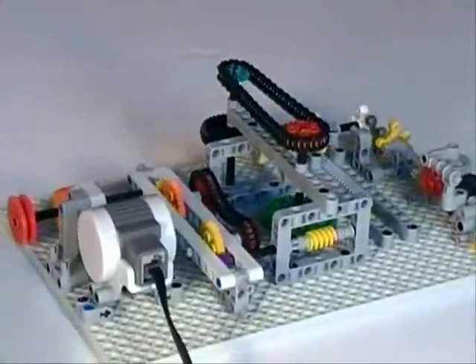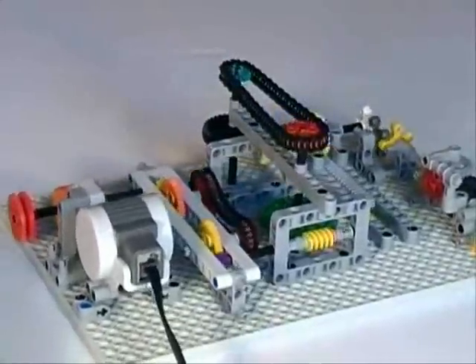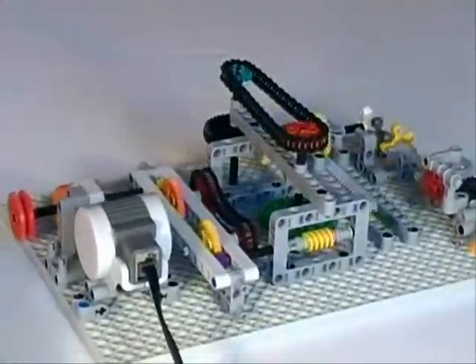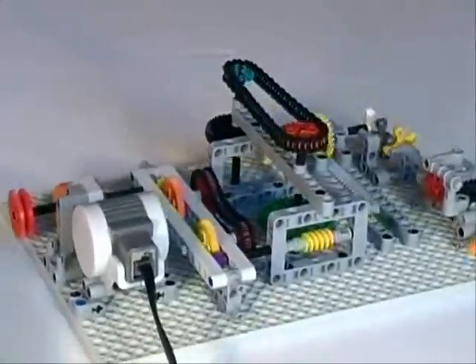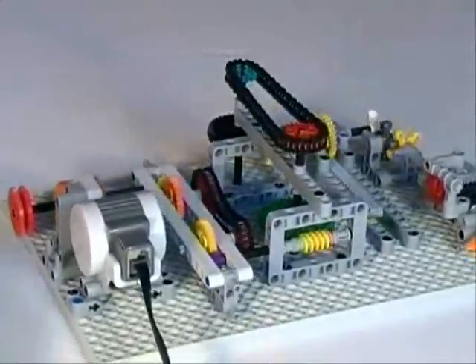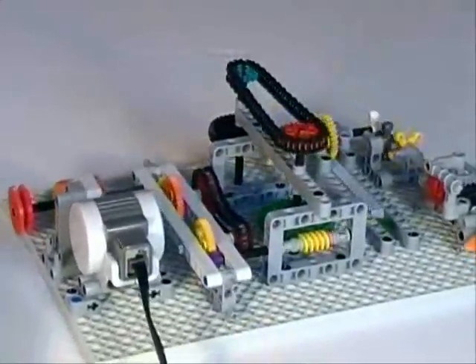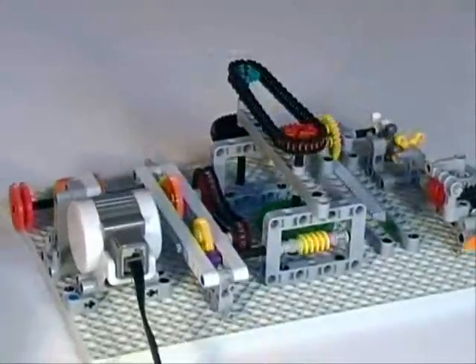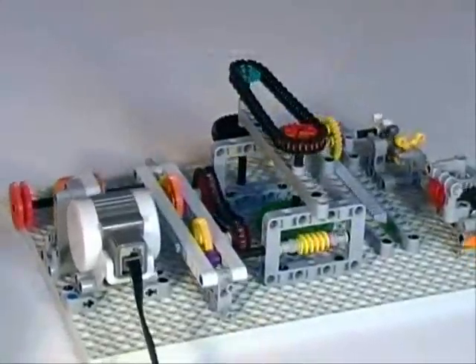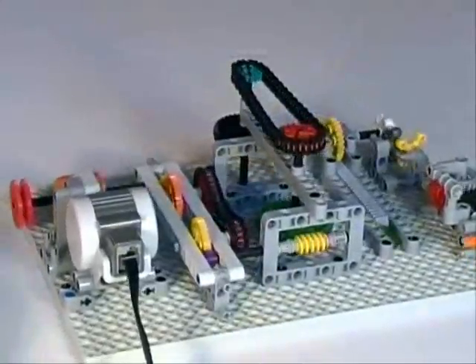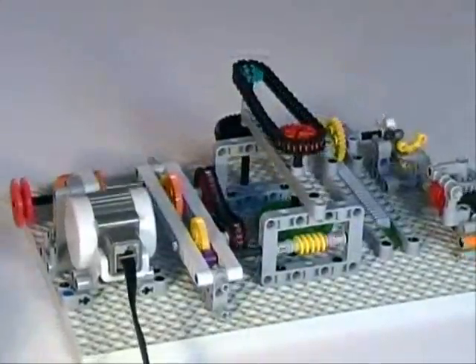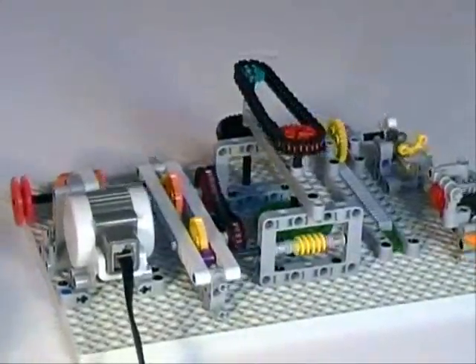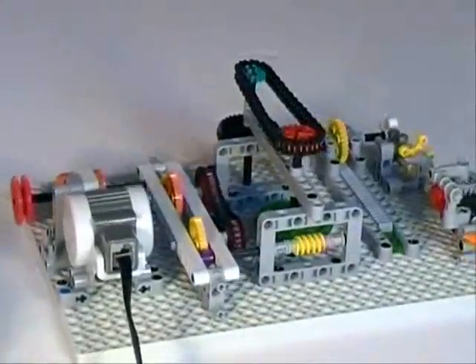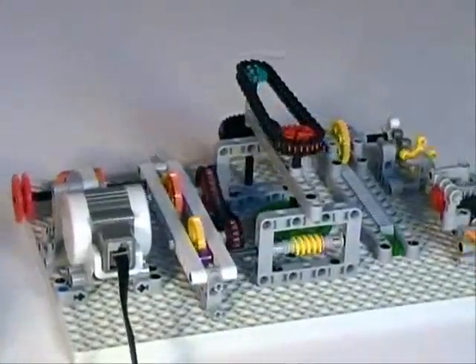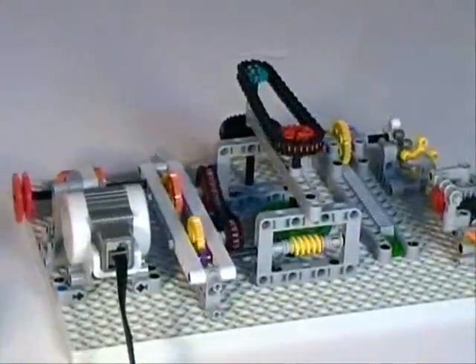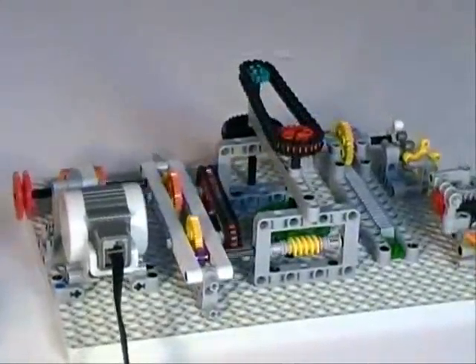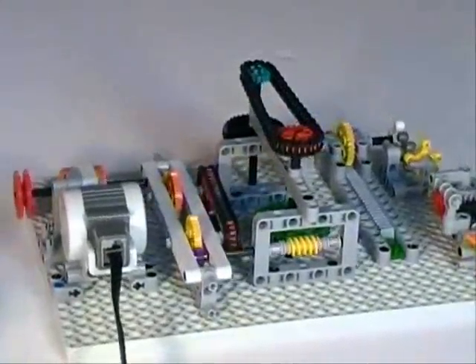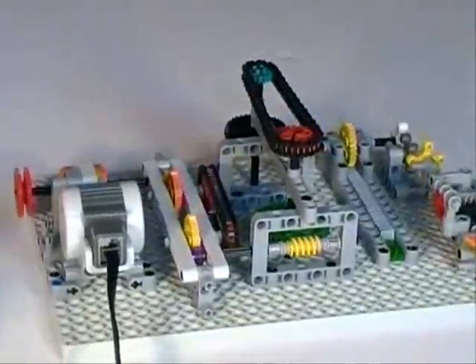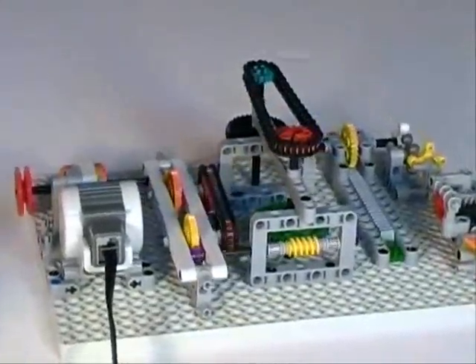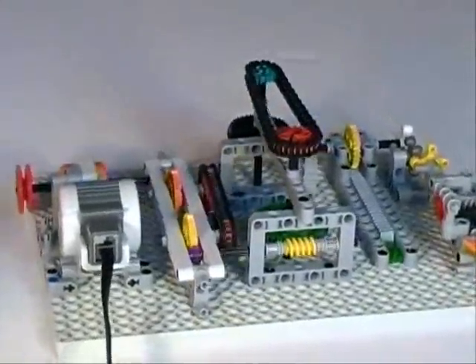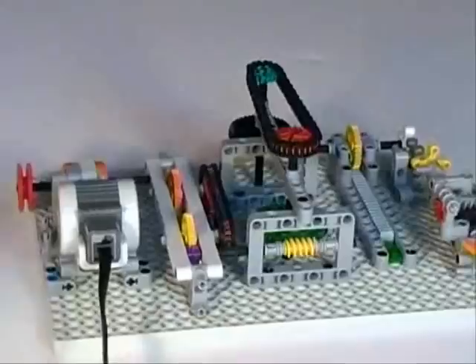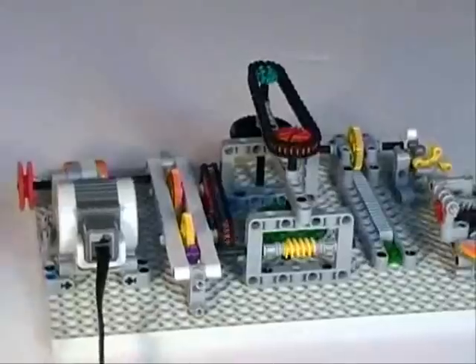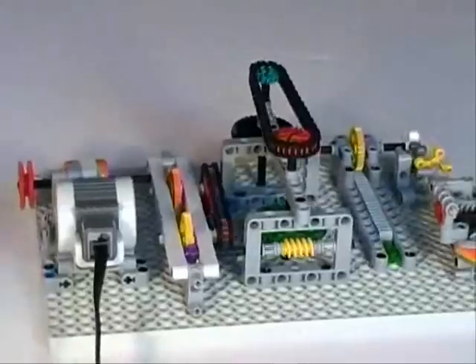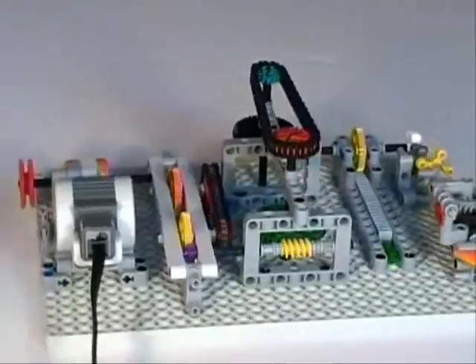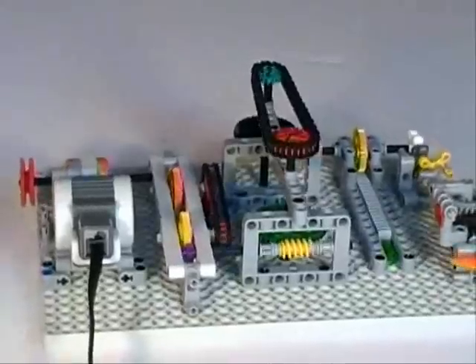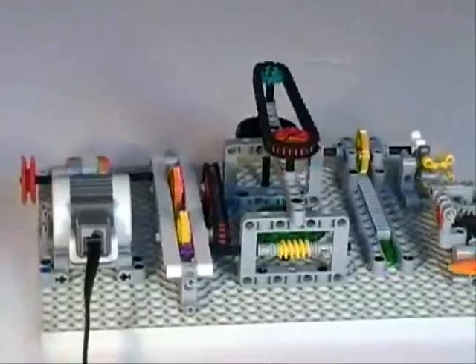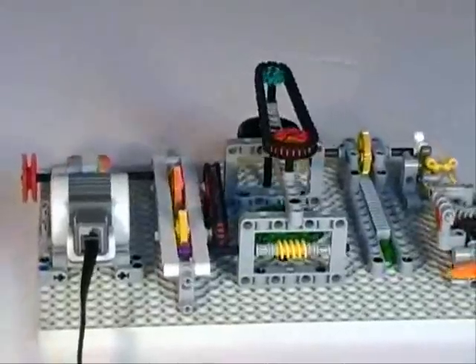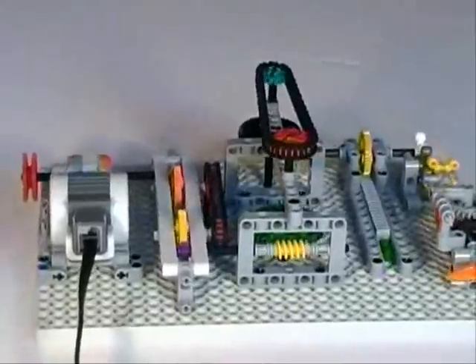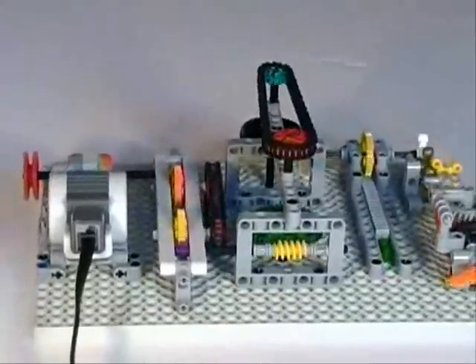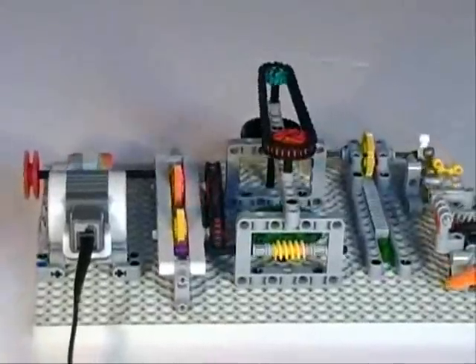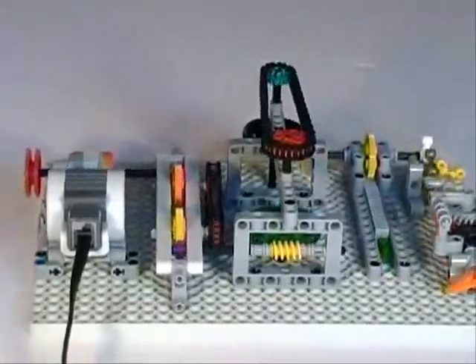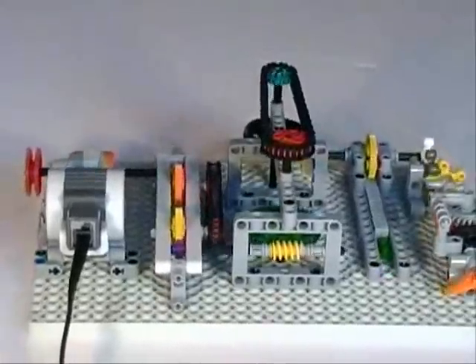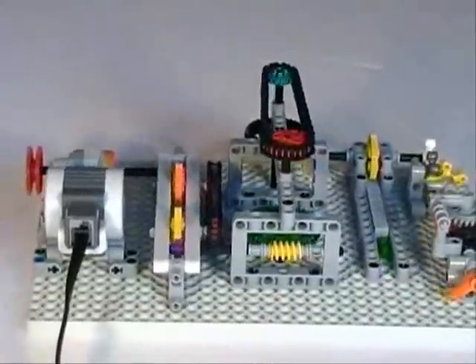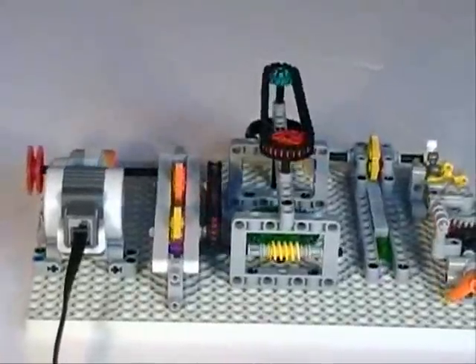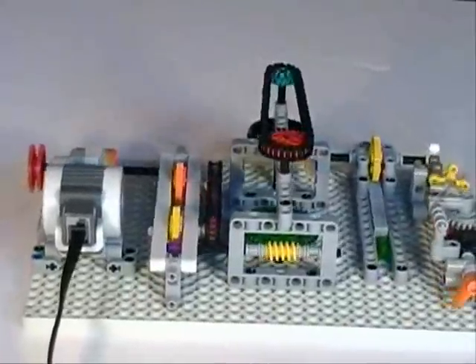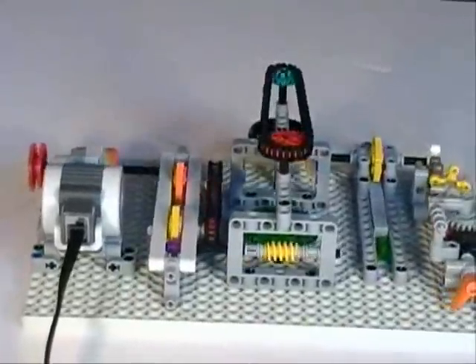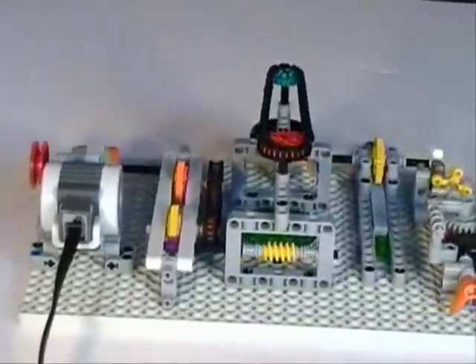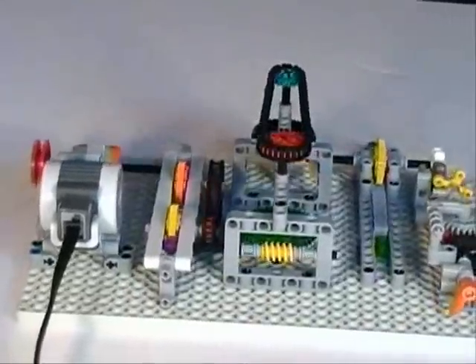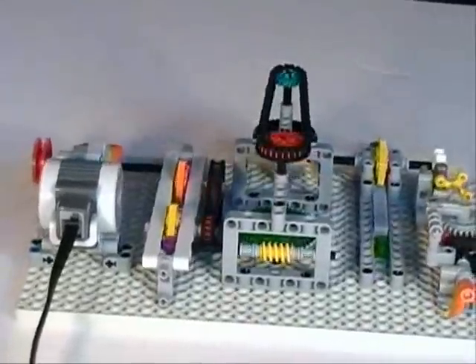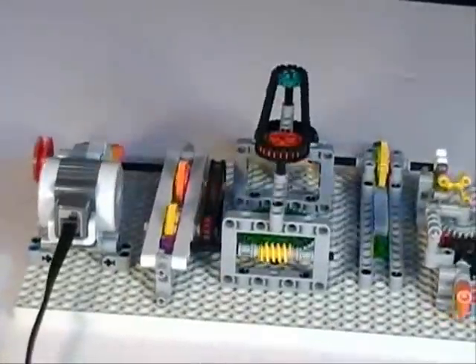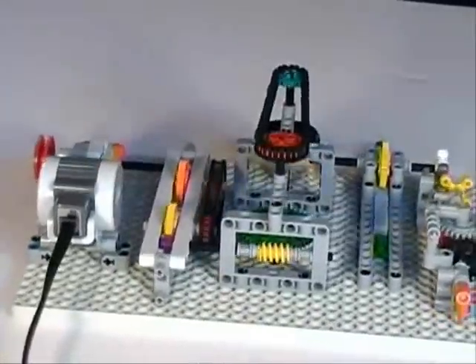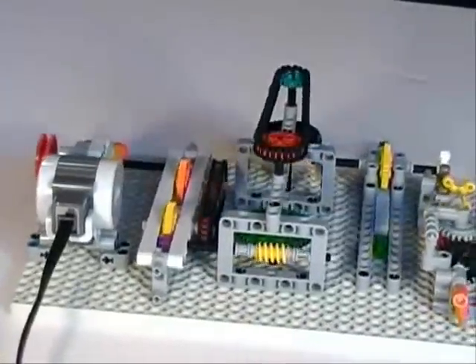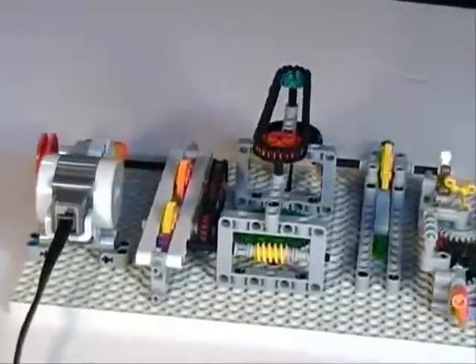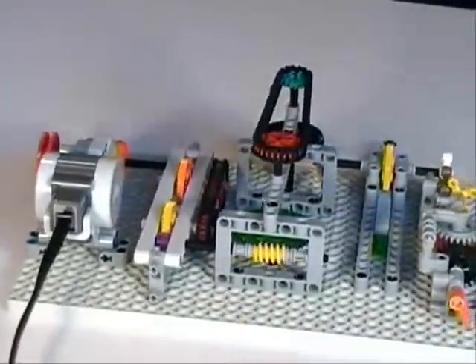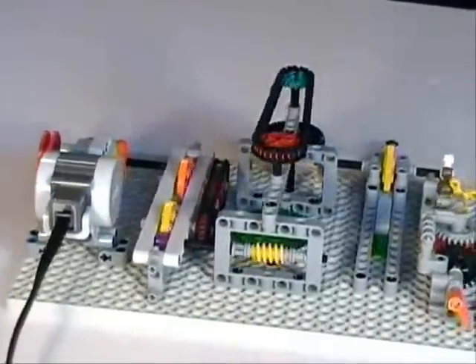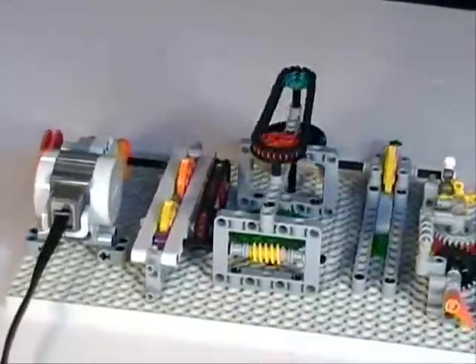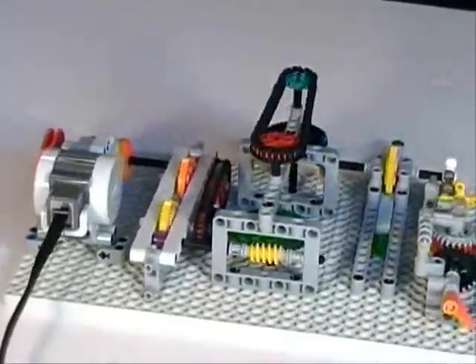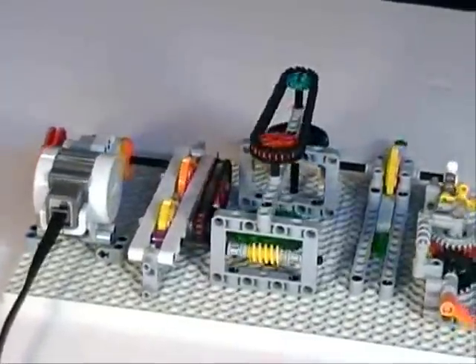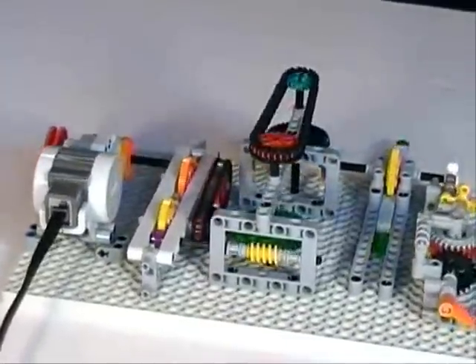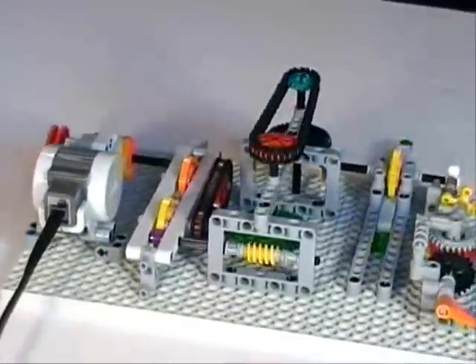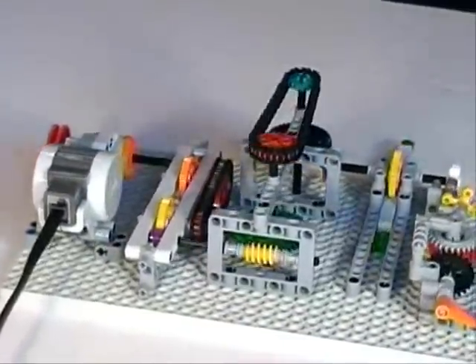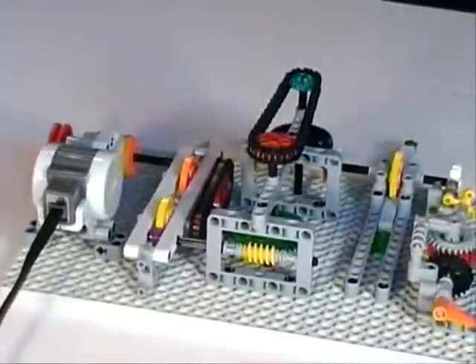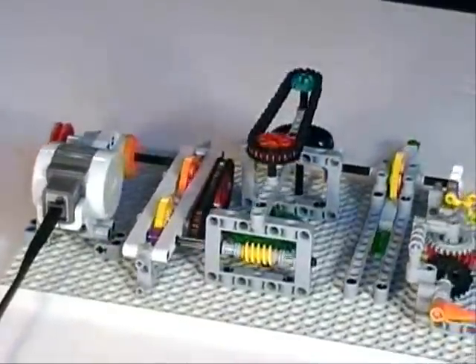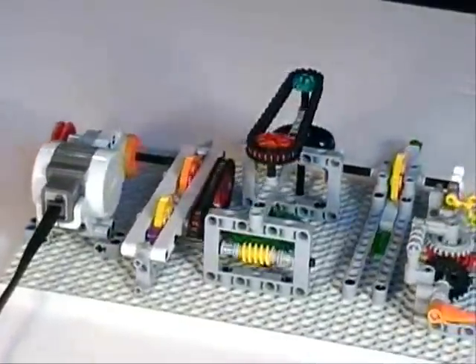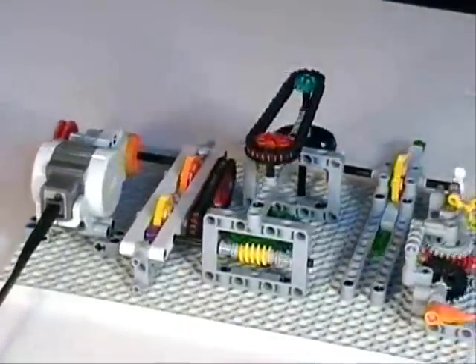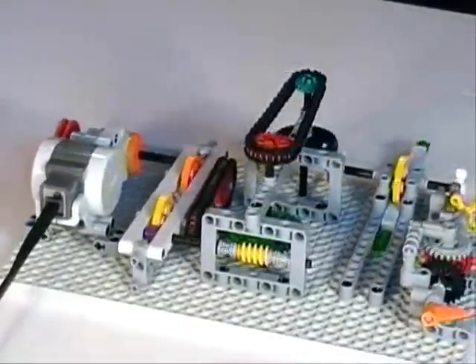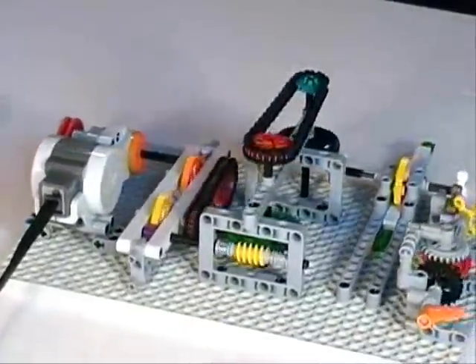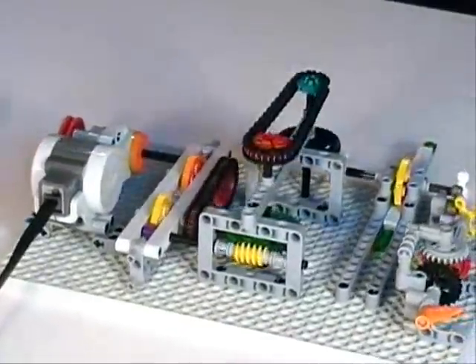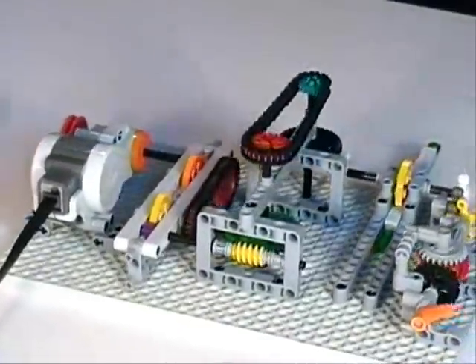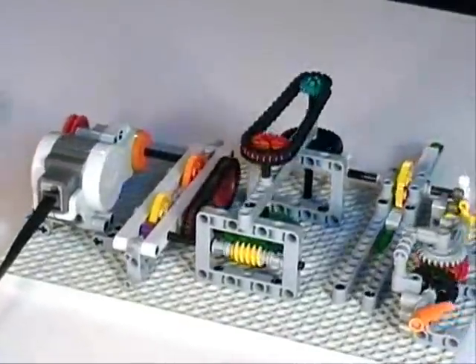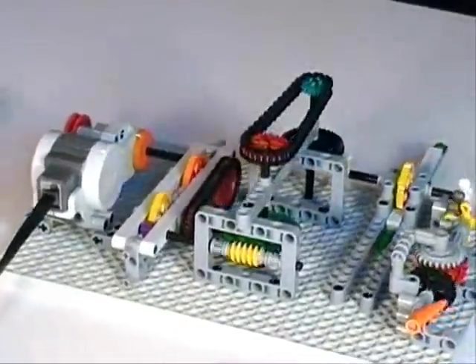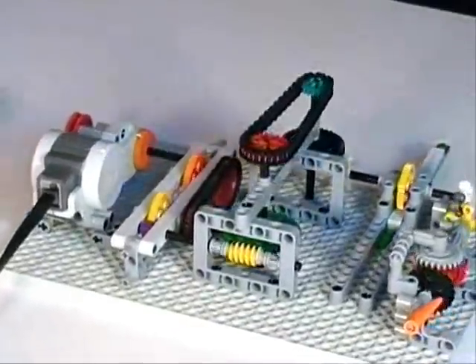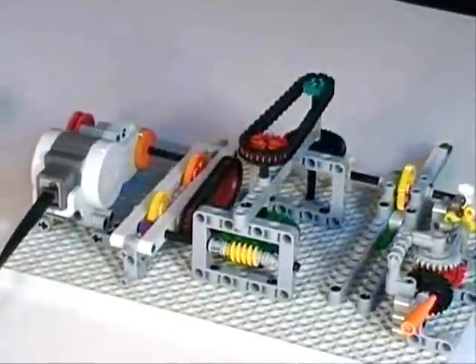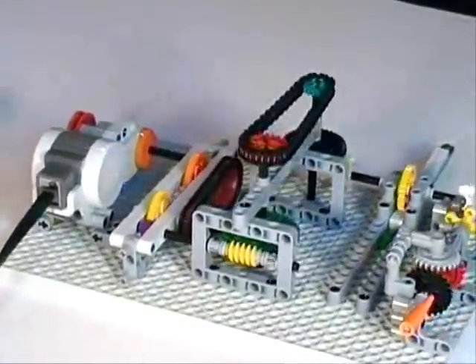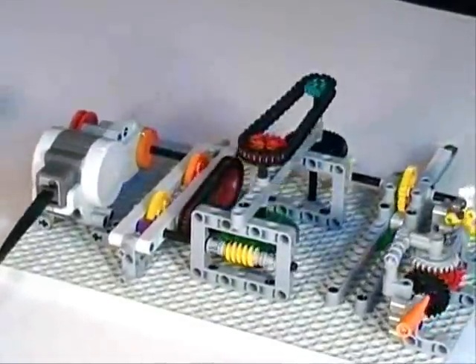This is followed by double bevel gears, and finally the output to linear motion using a rack gear.